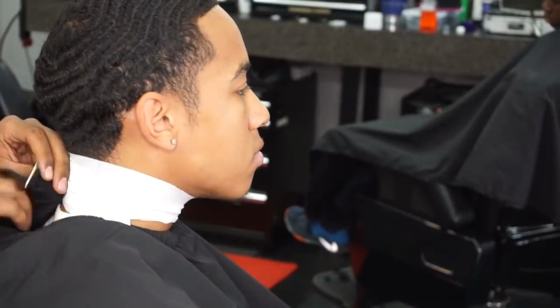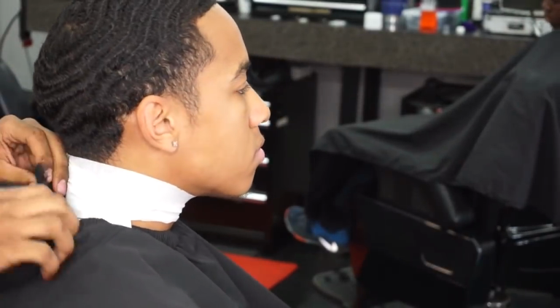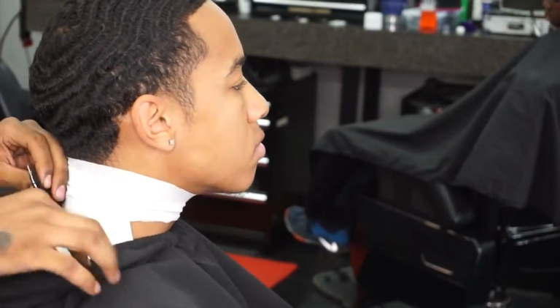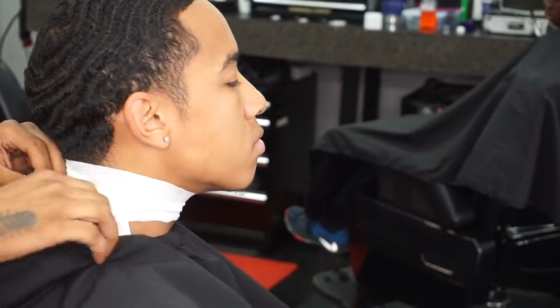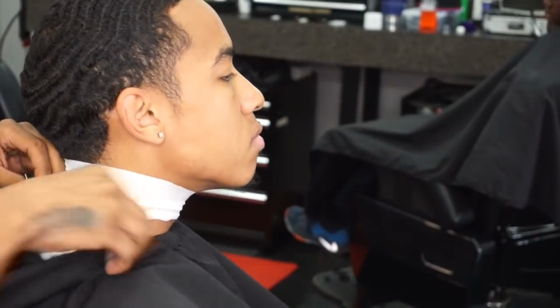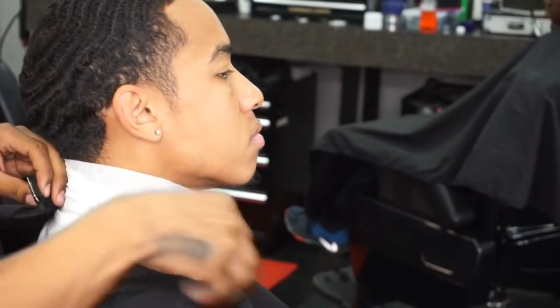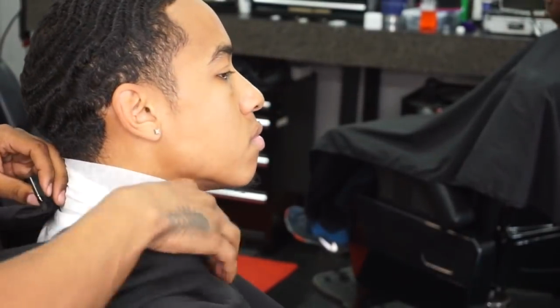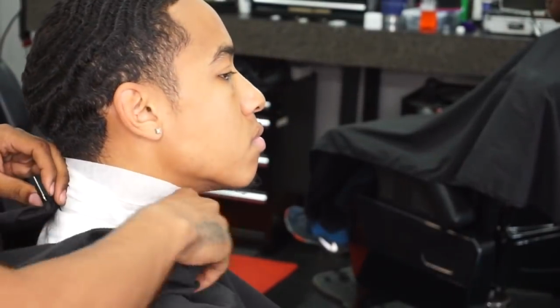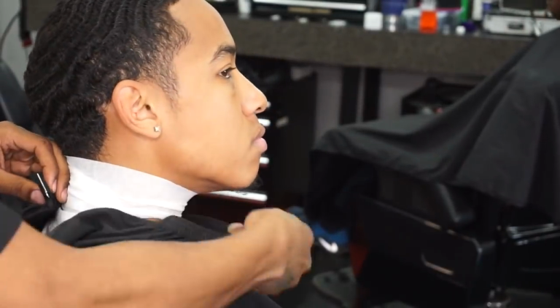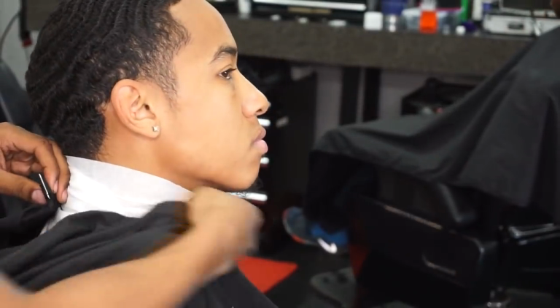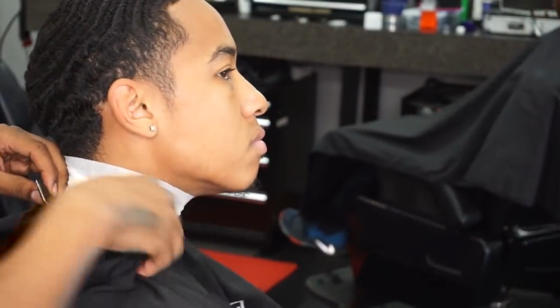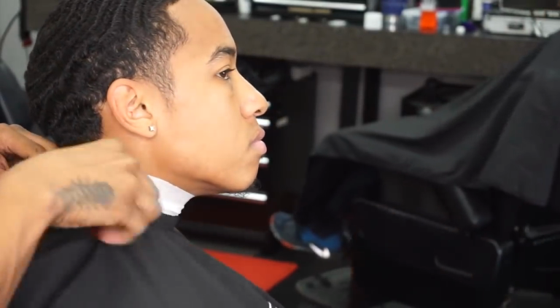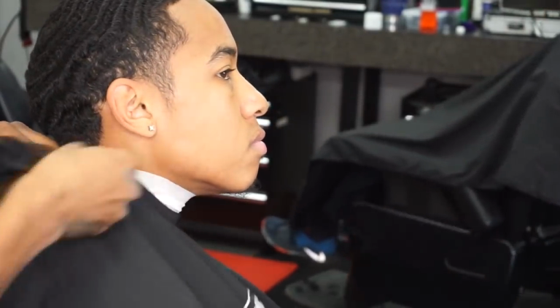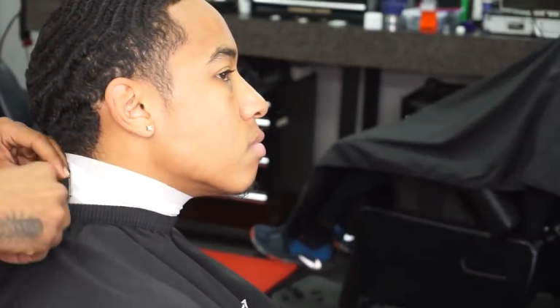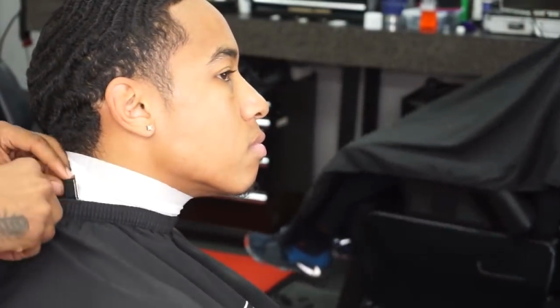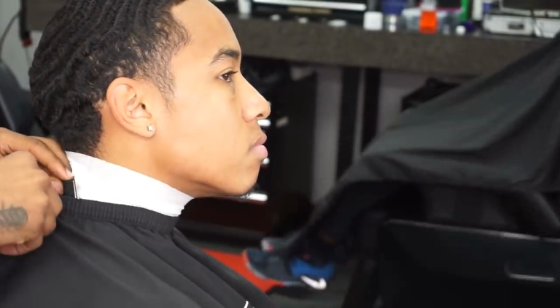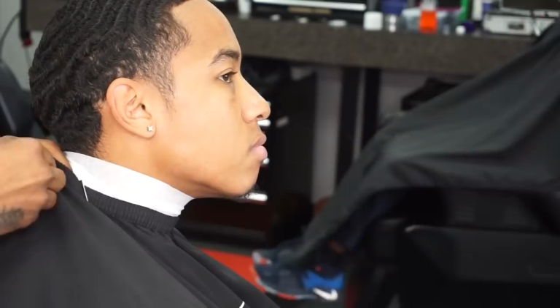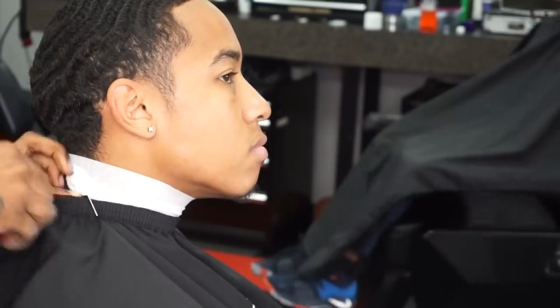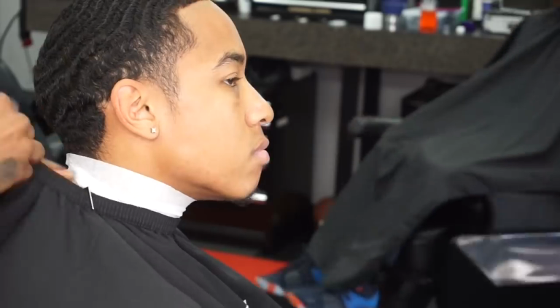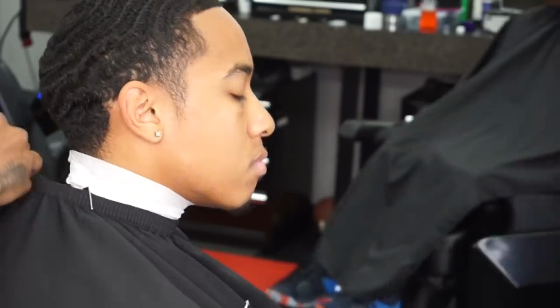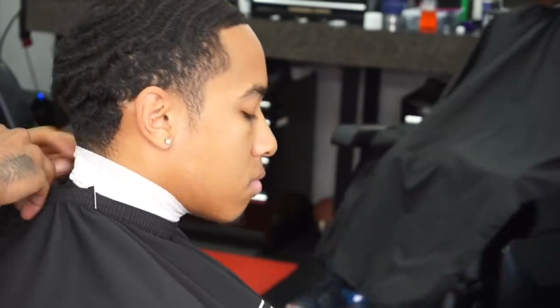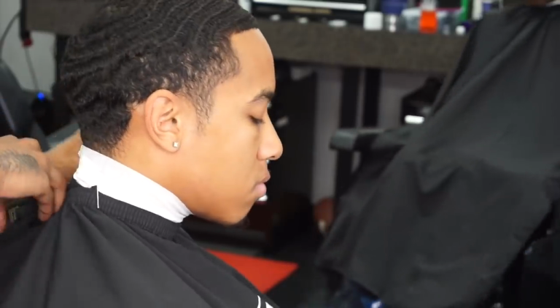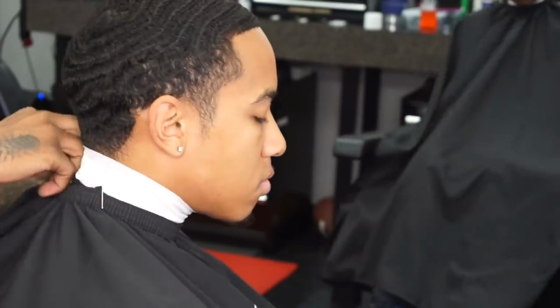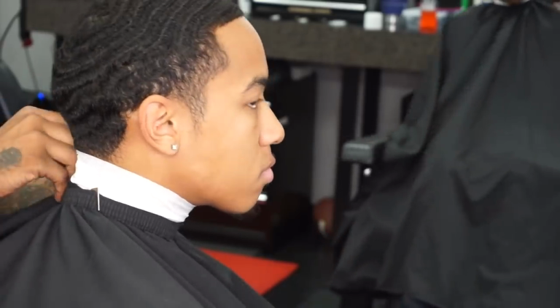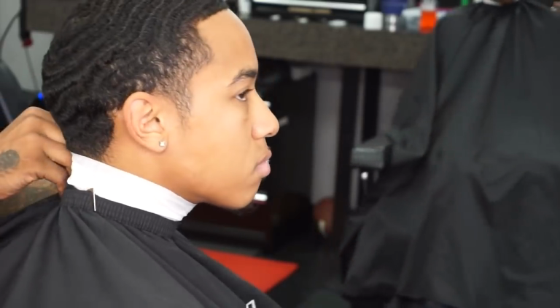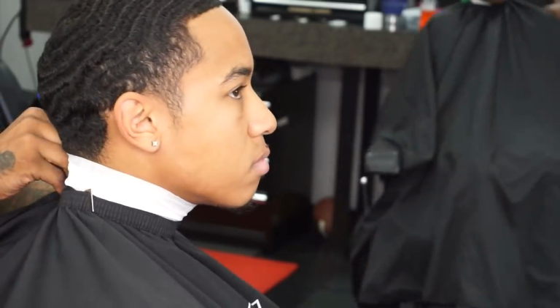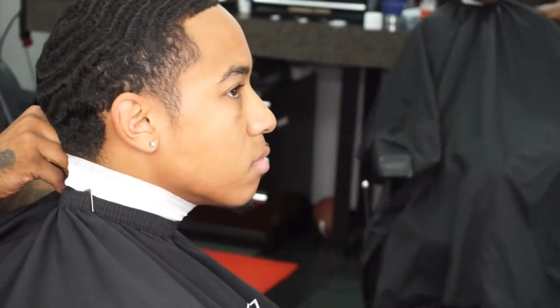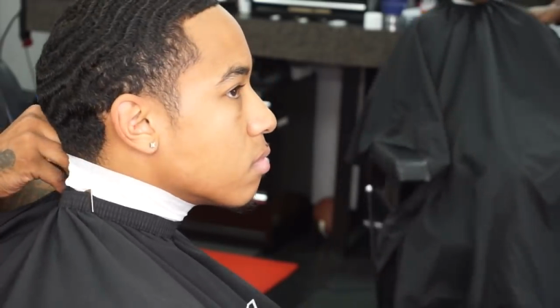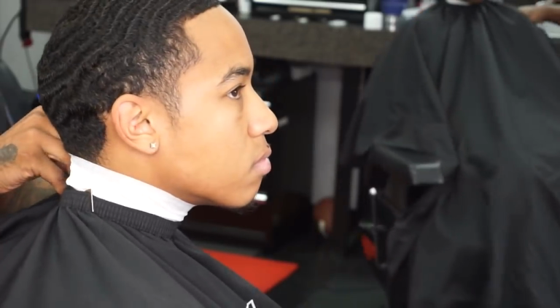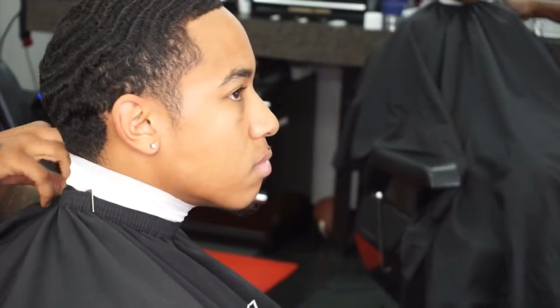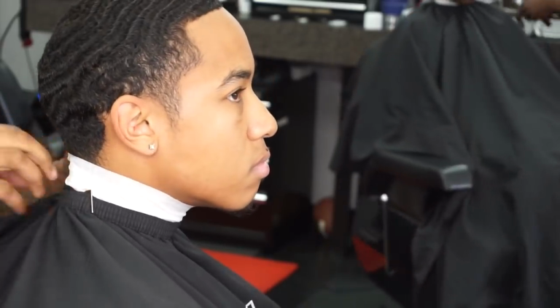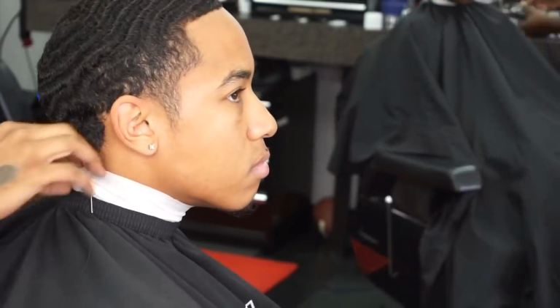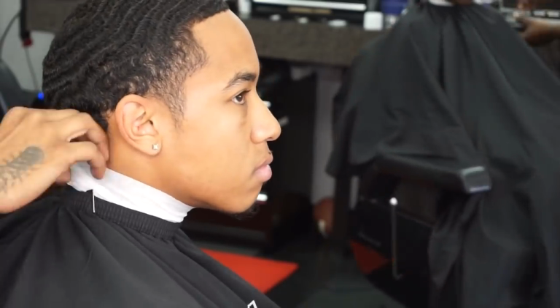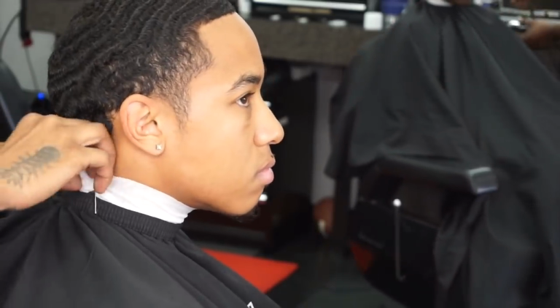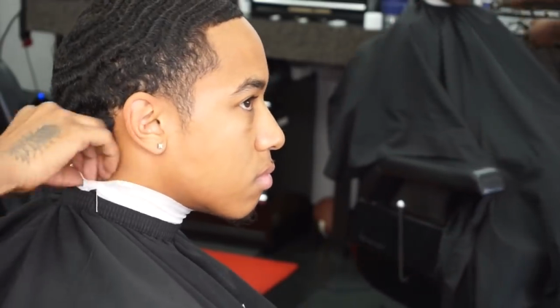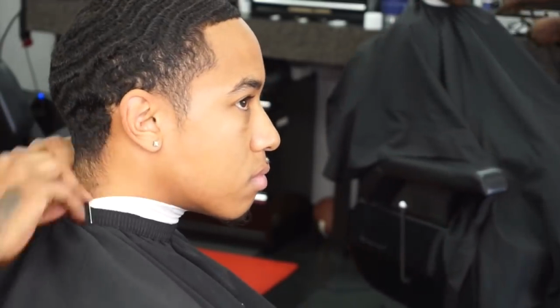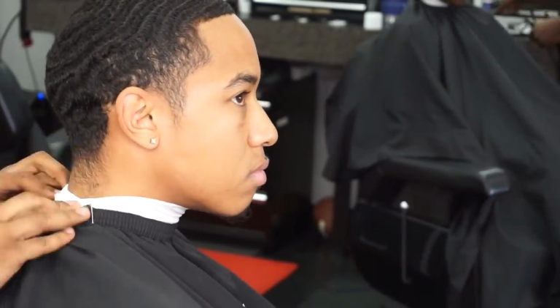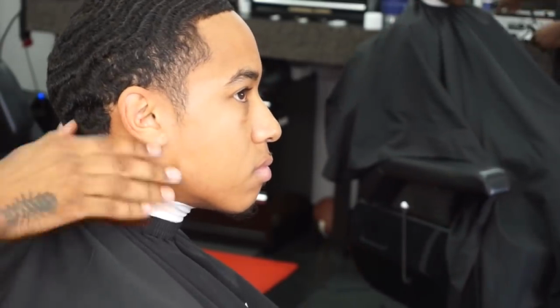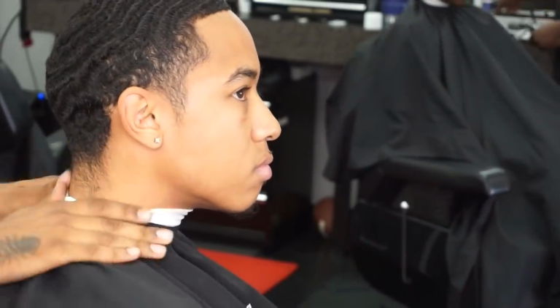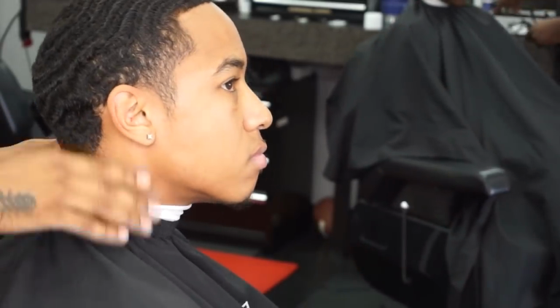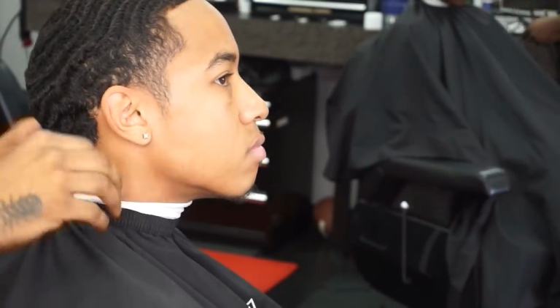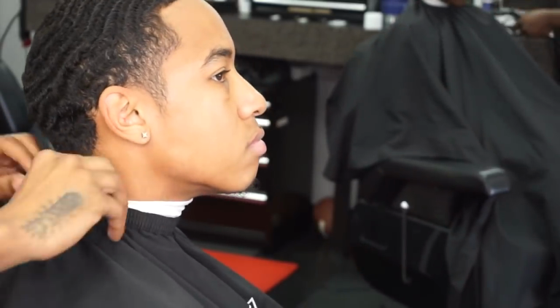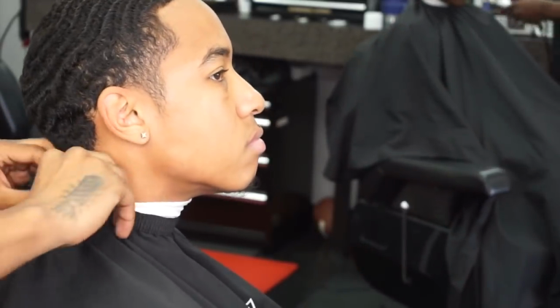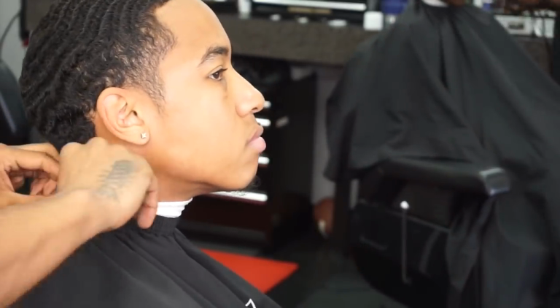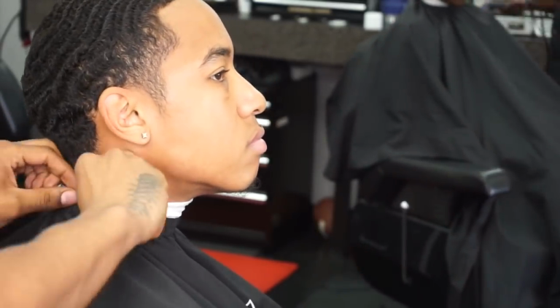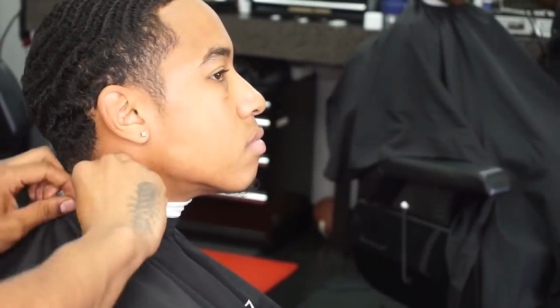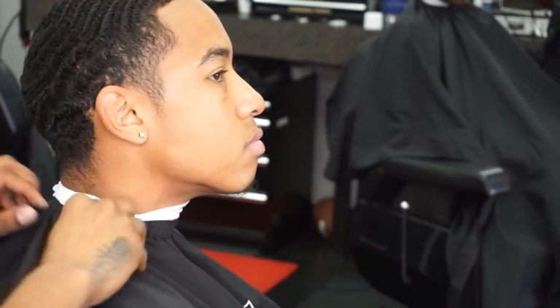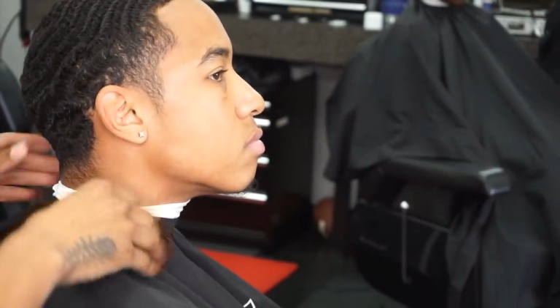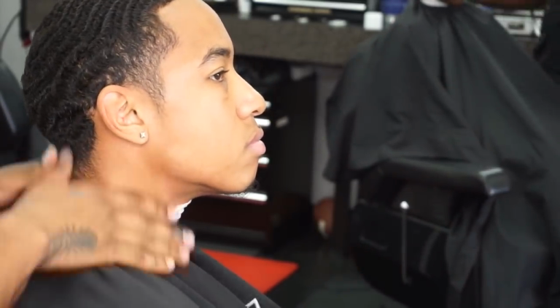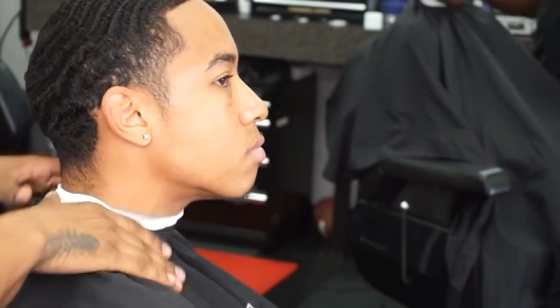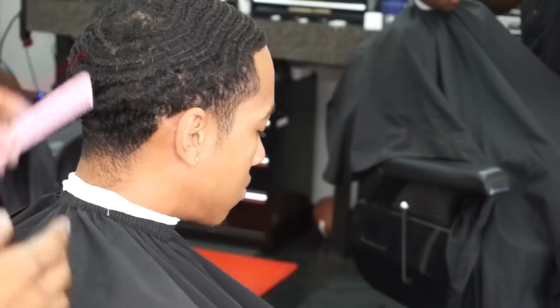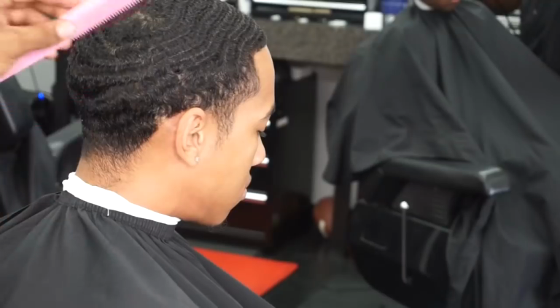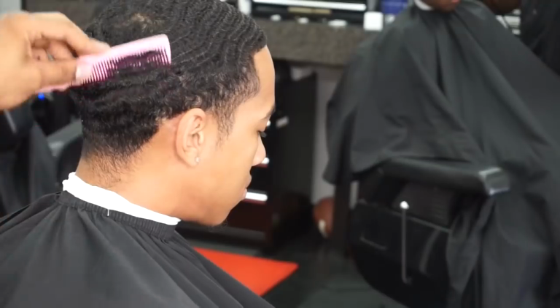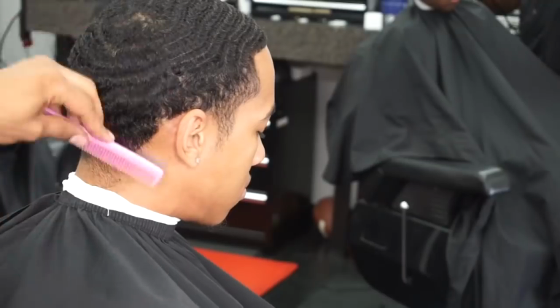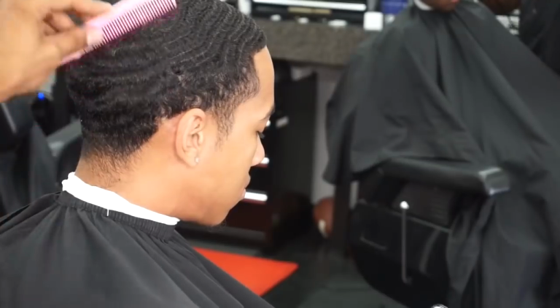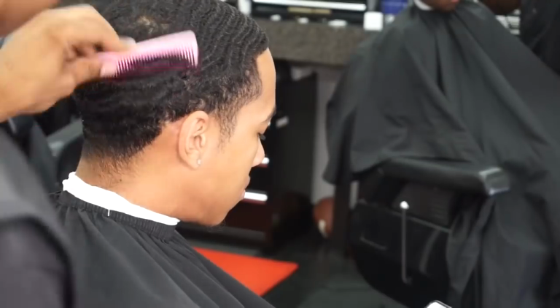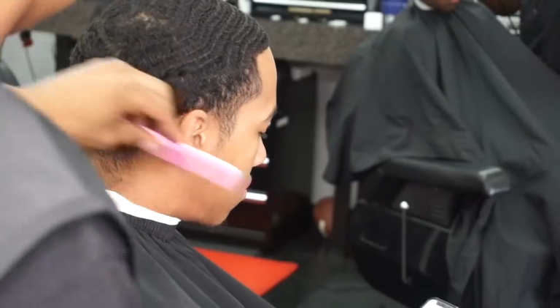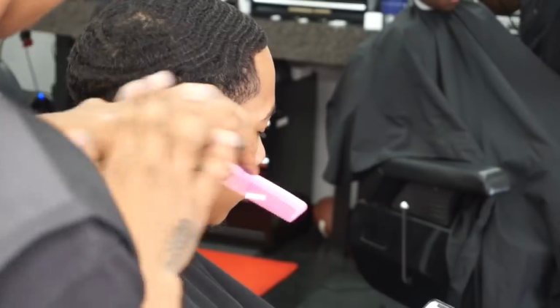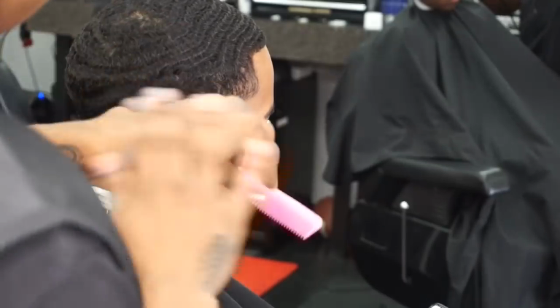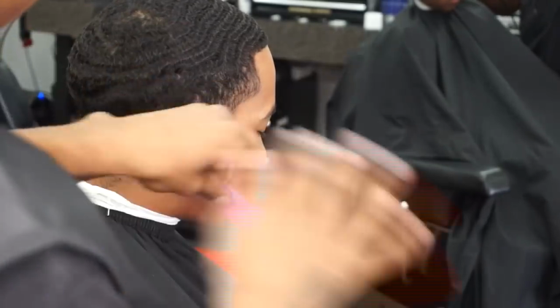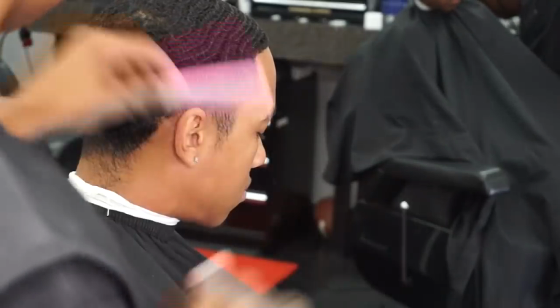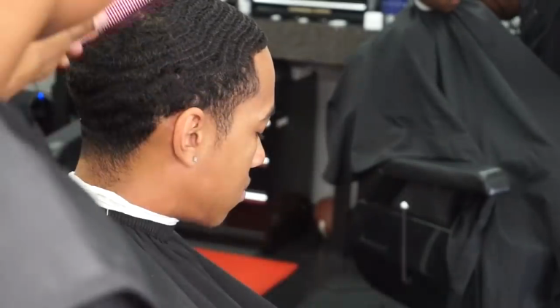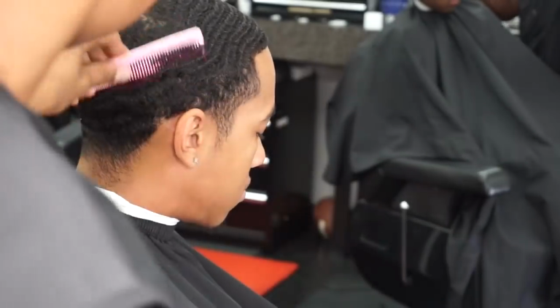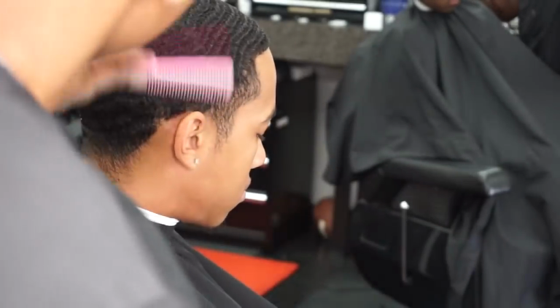What's cracking y'all, this is Dakari the barber back with another tutorial. Here we're gonna be doing a mid-high taper with no hook line up down the side.